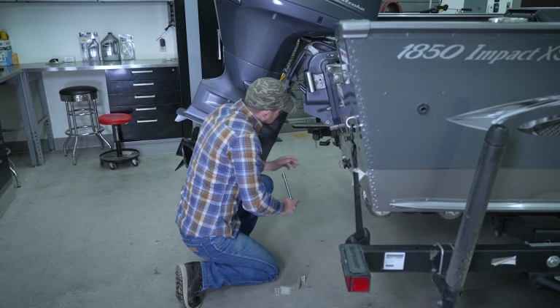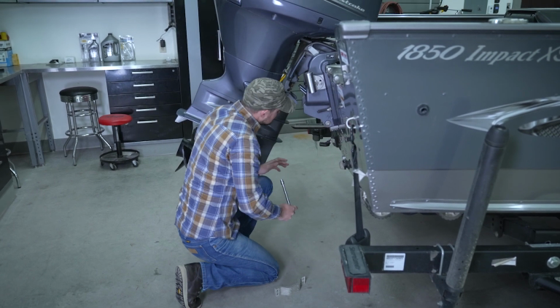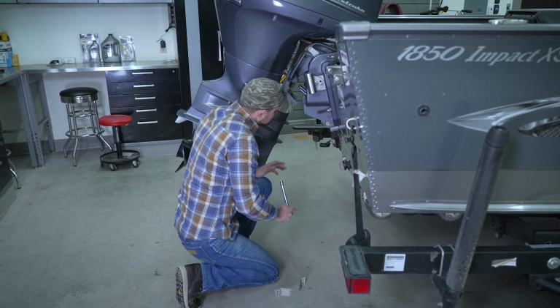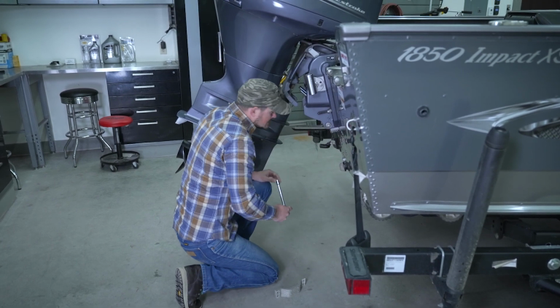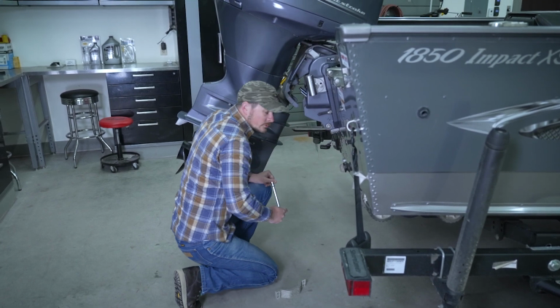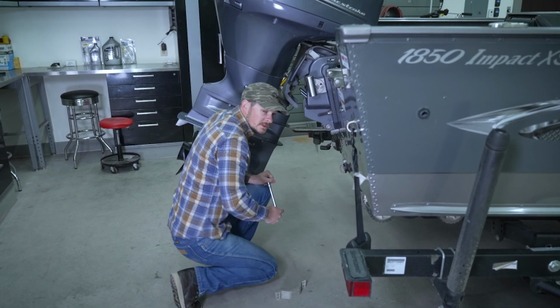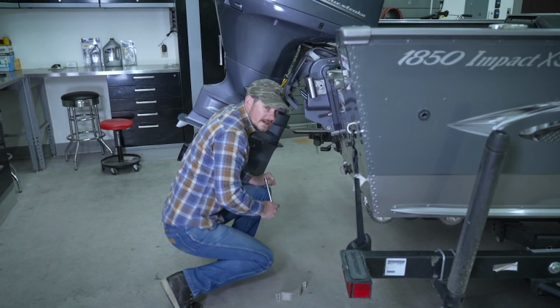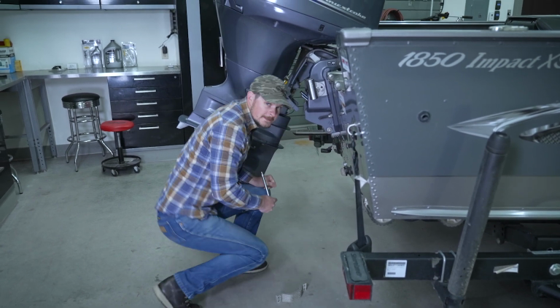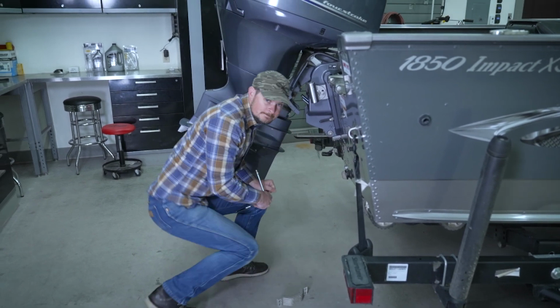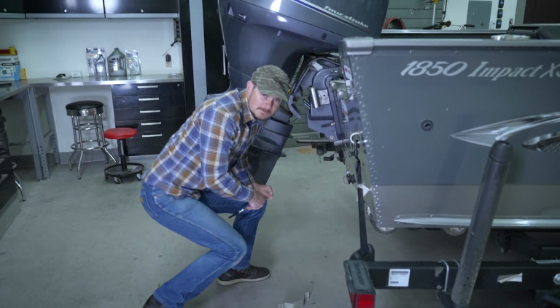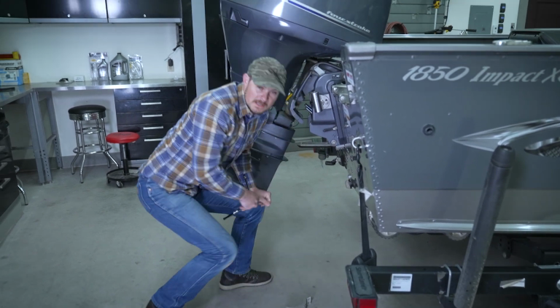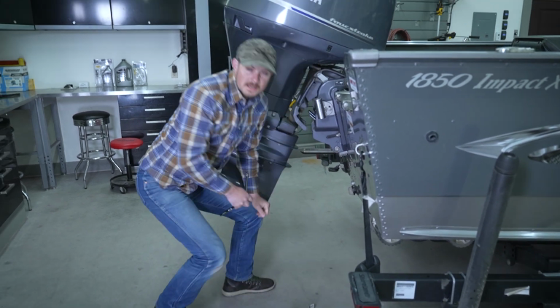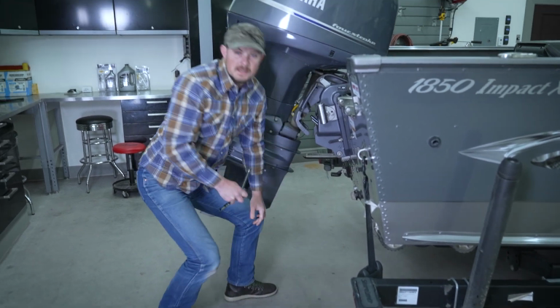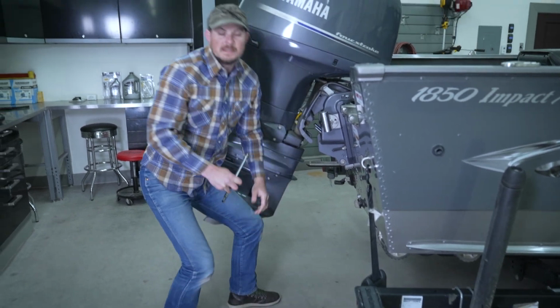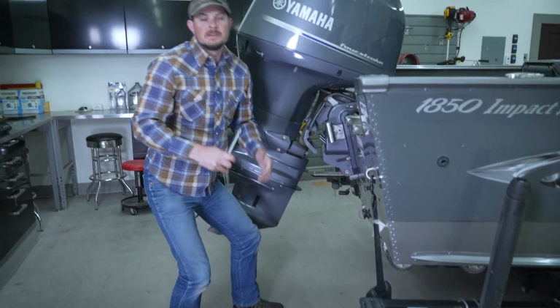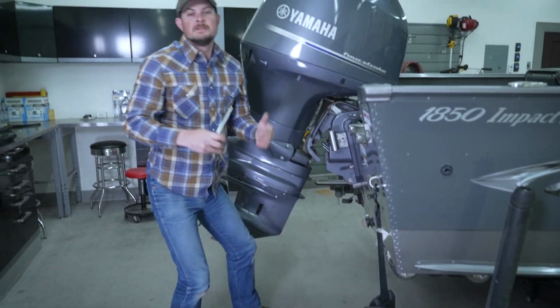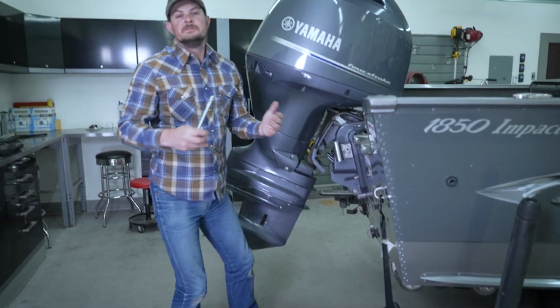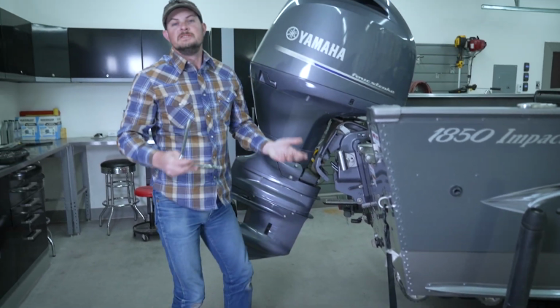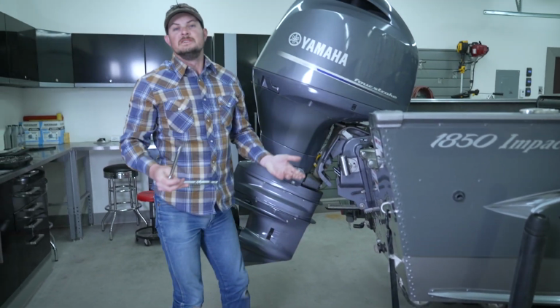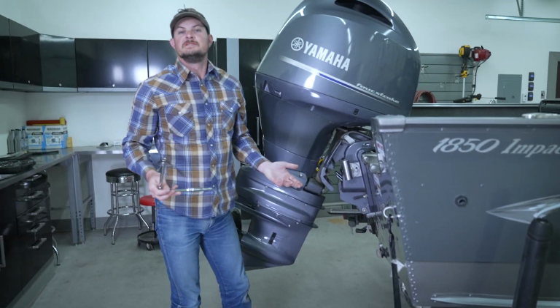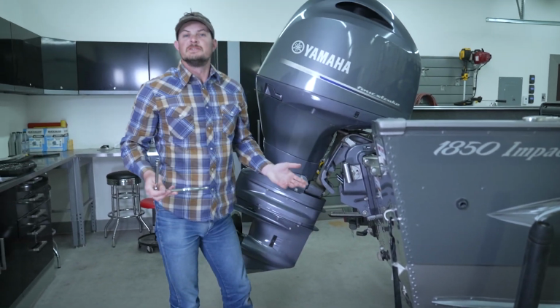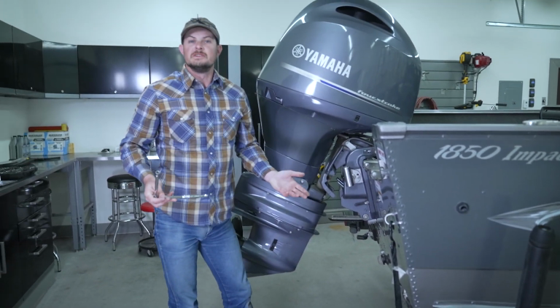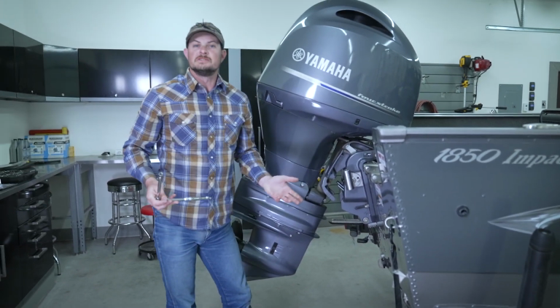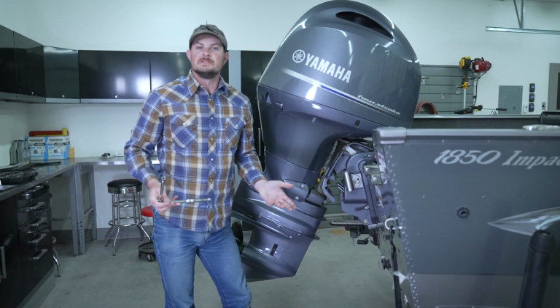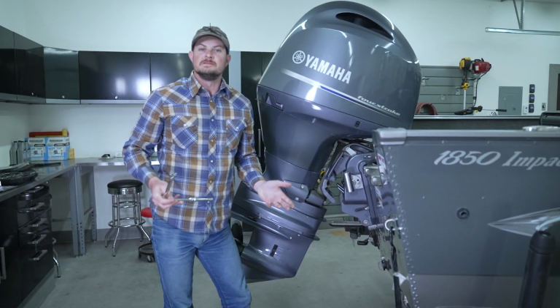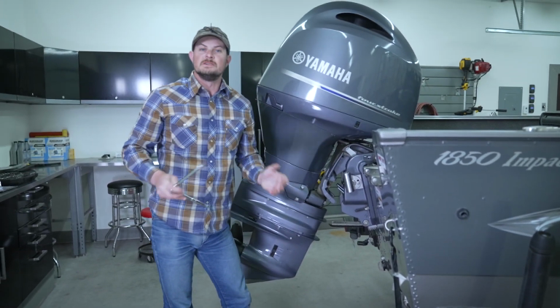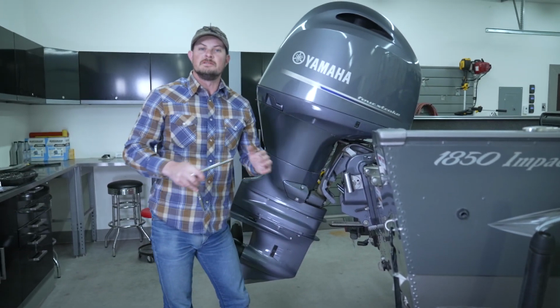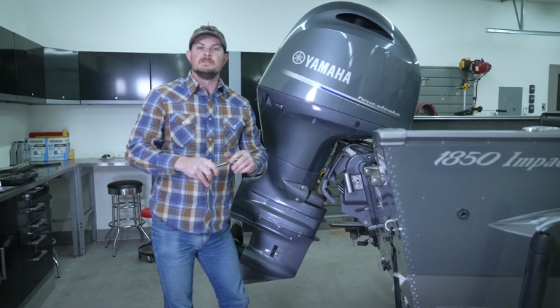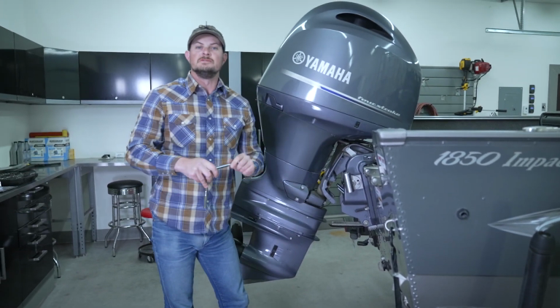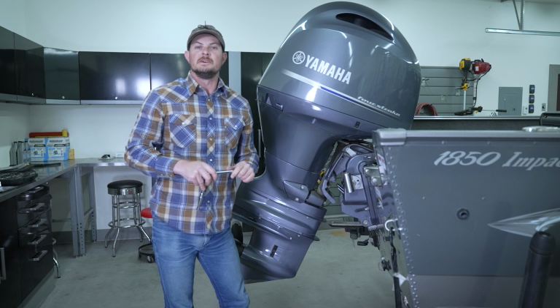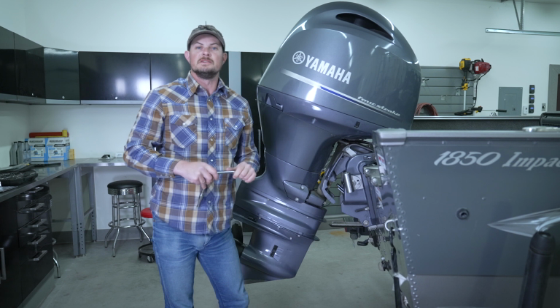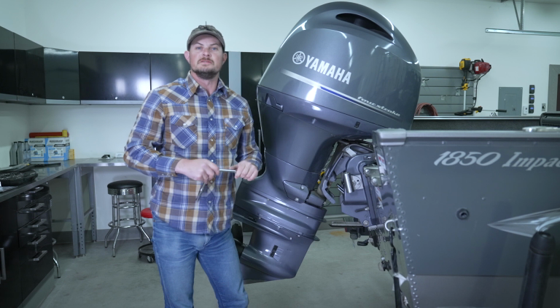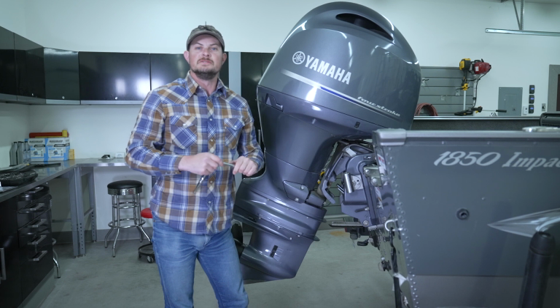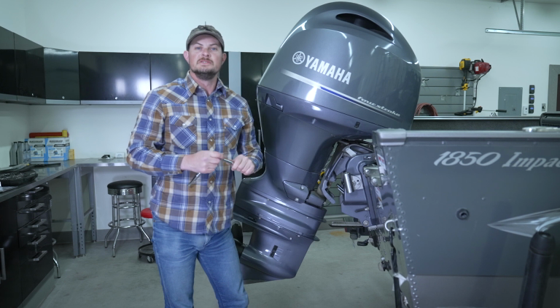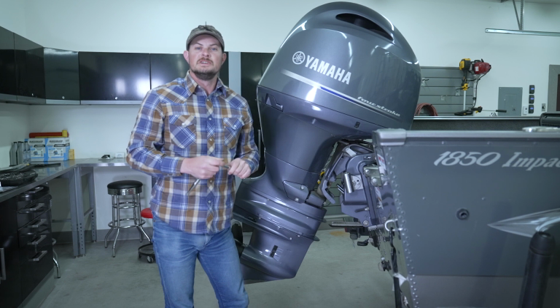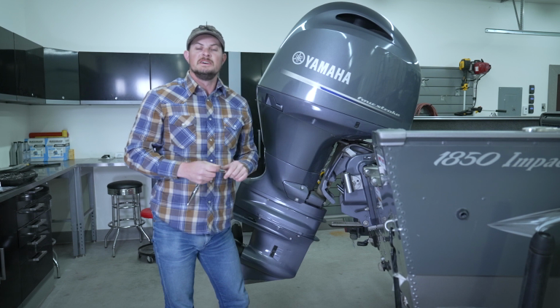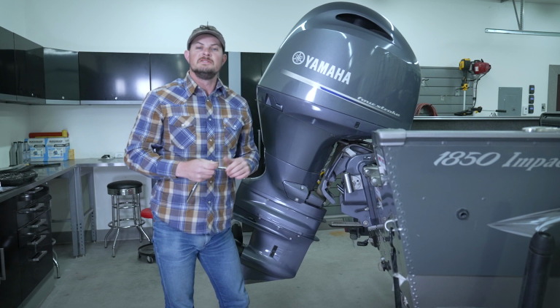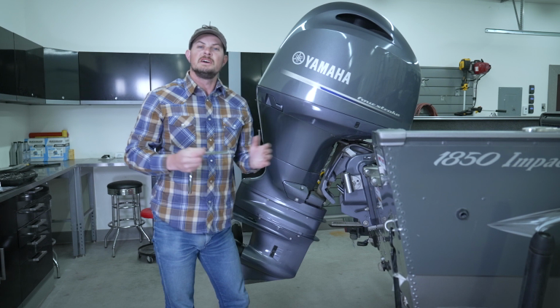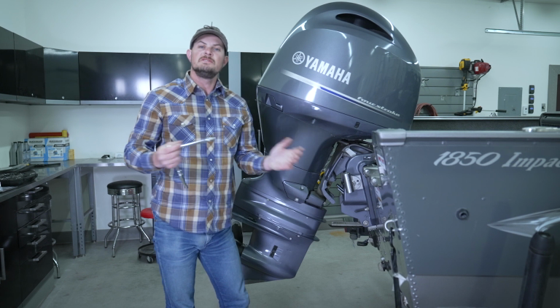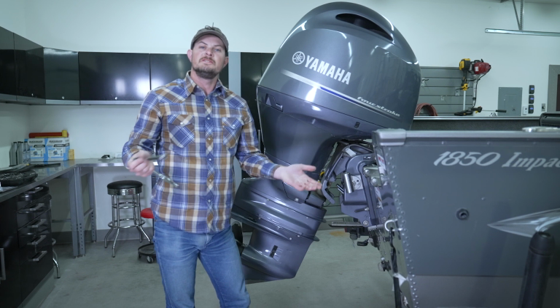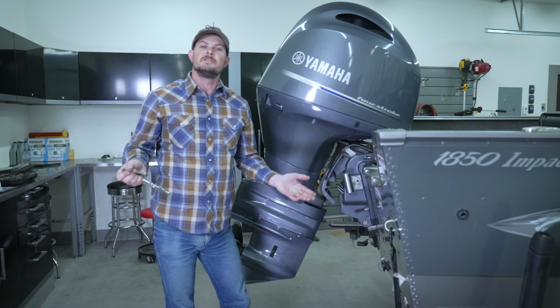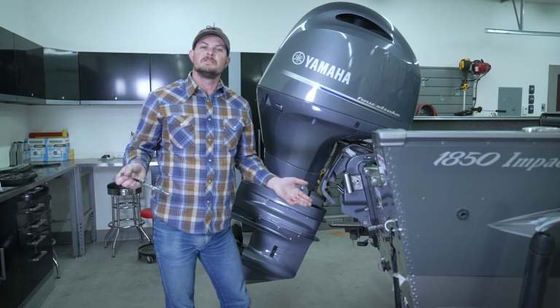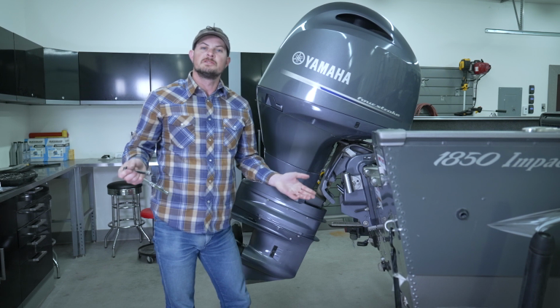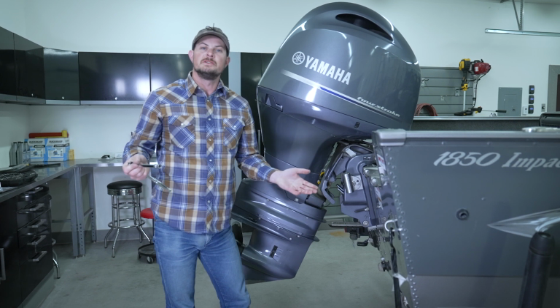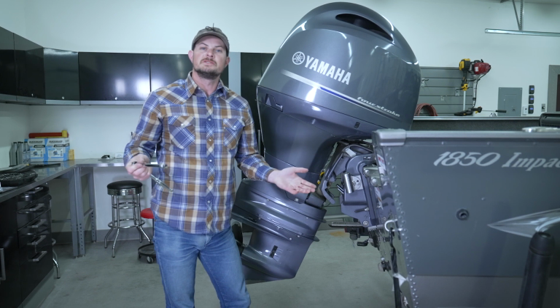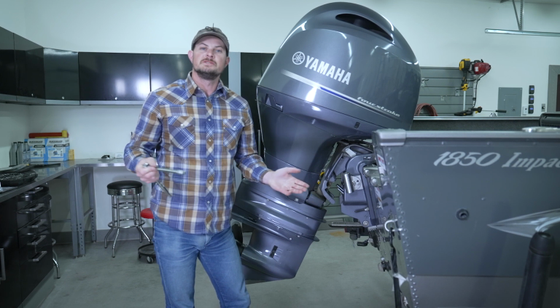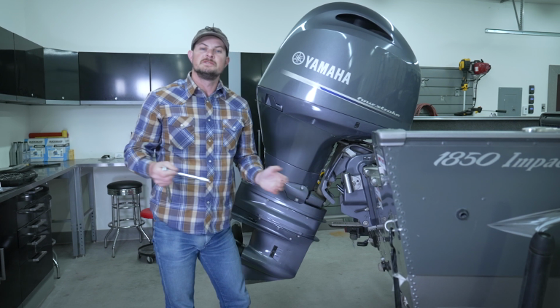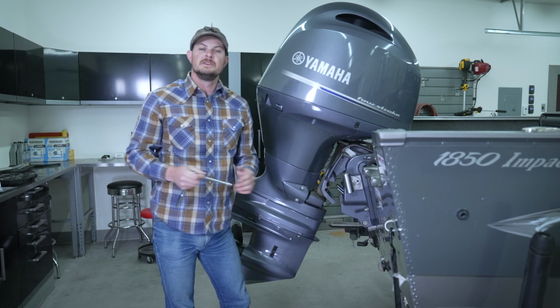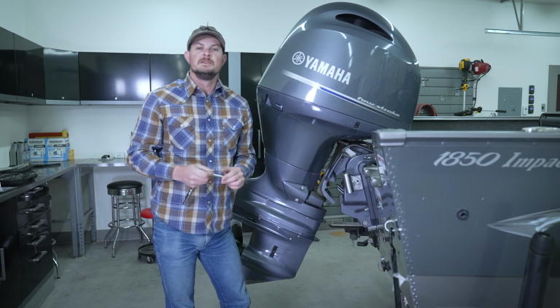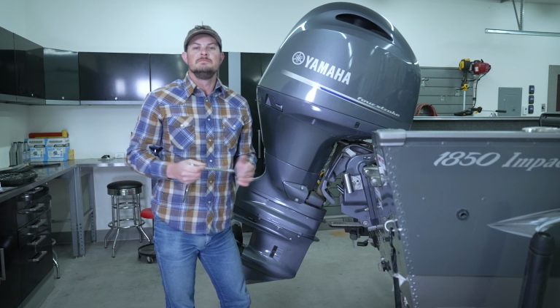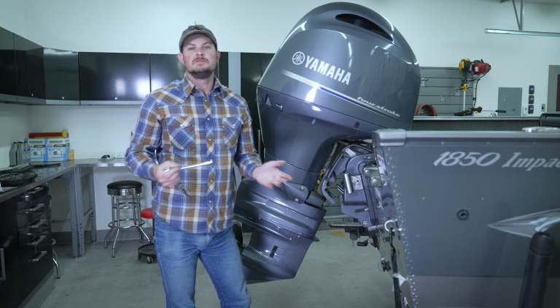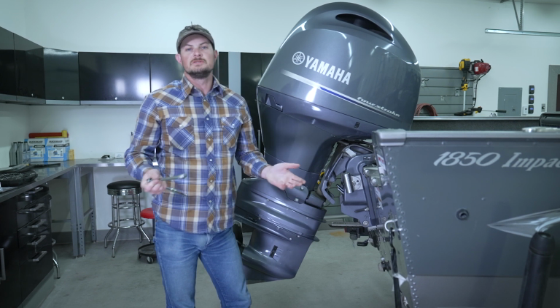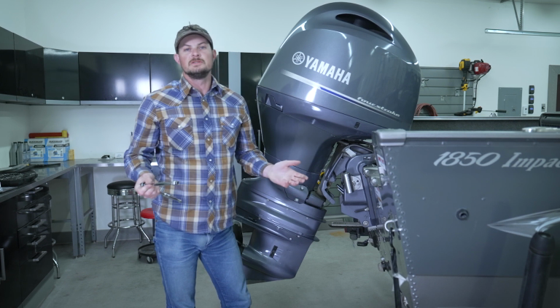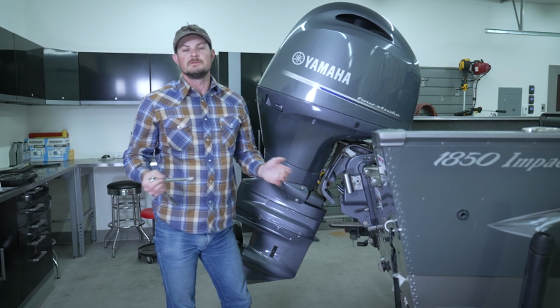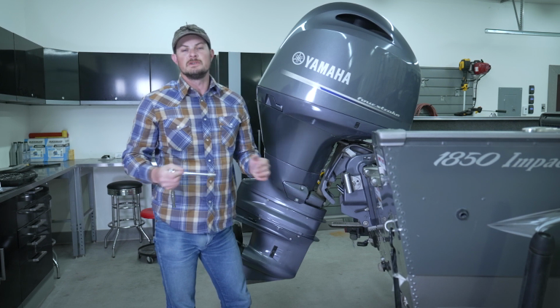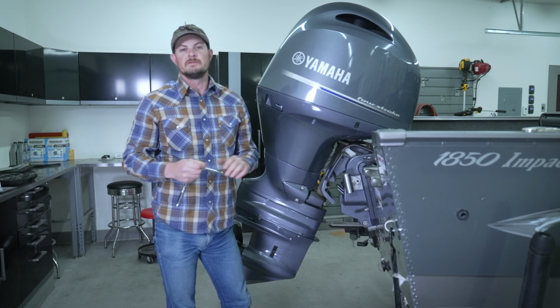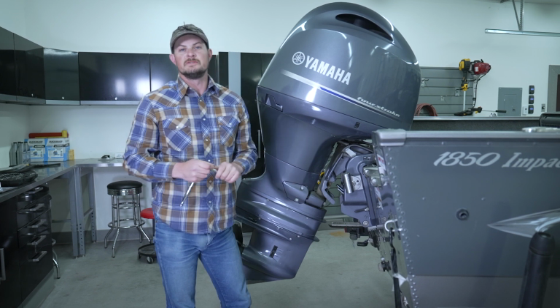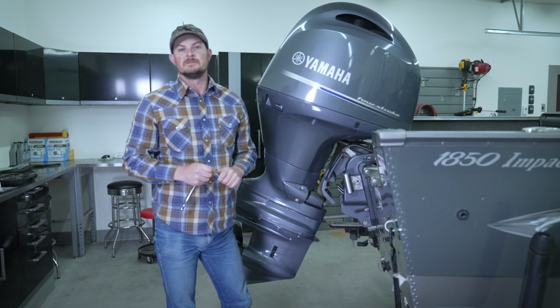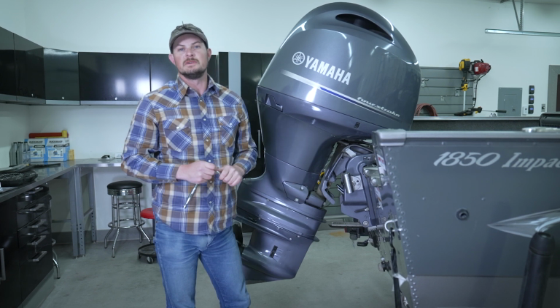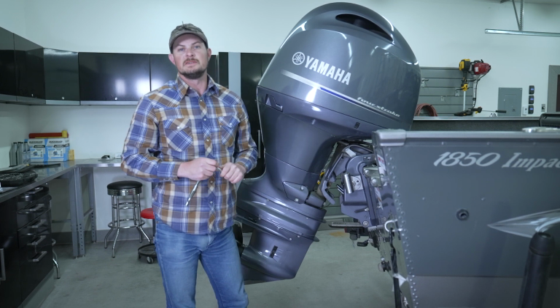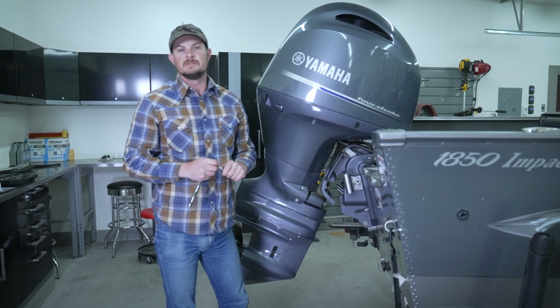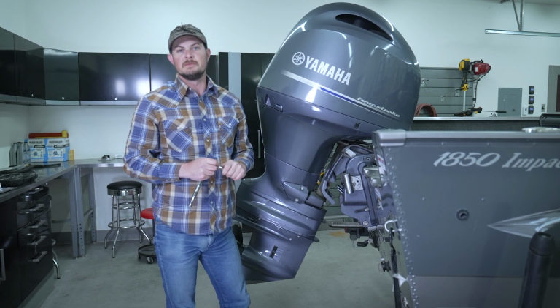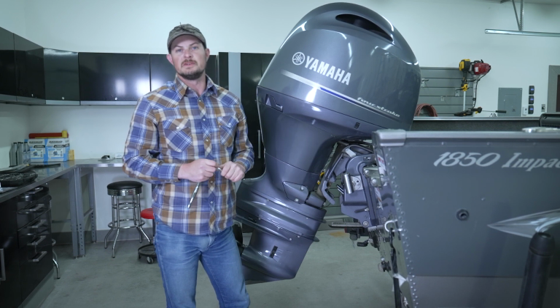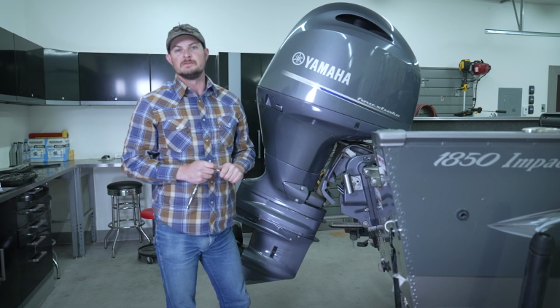And with that, that concludes the installation of our new anodes. If you have any further questions, be sure to reference your maintenance manual.